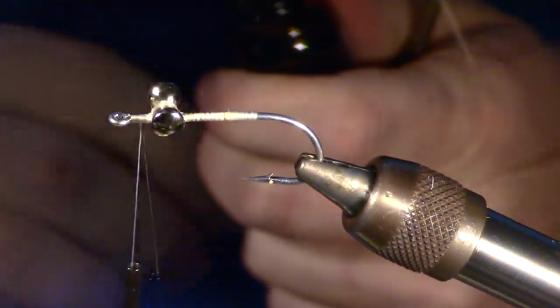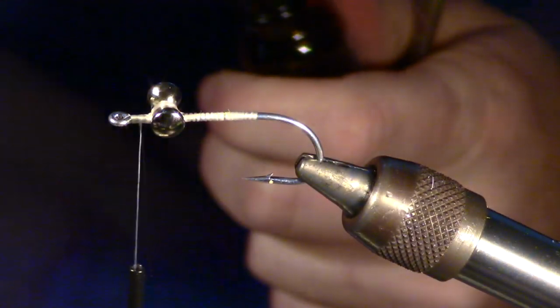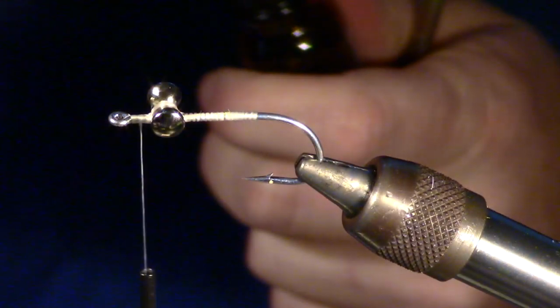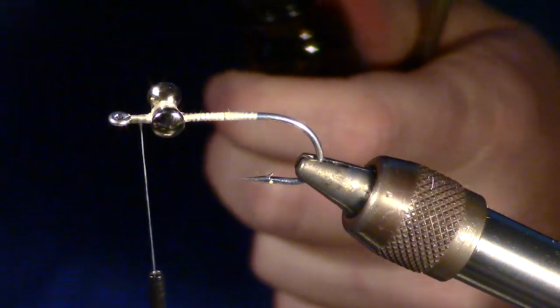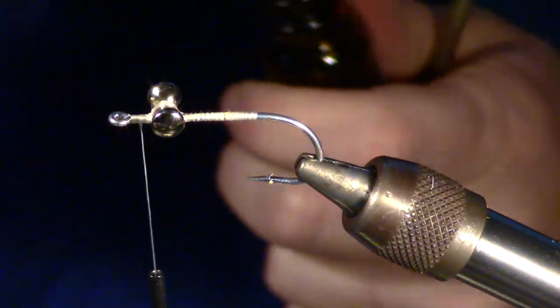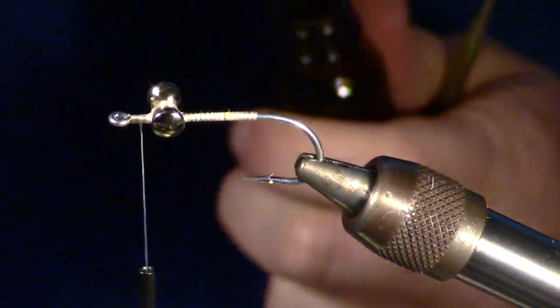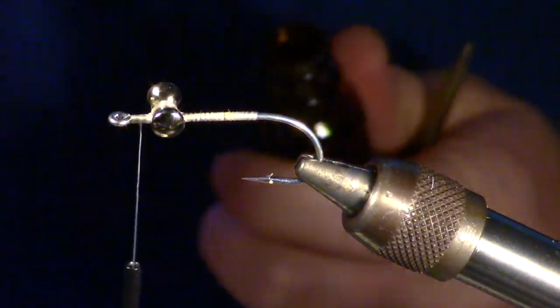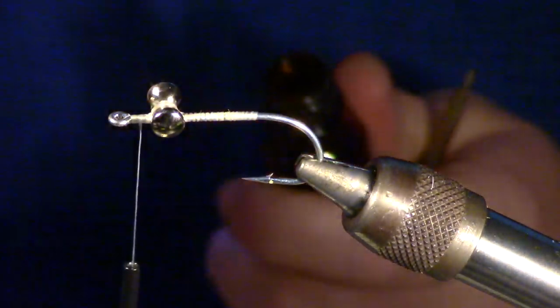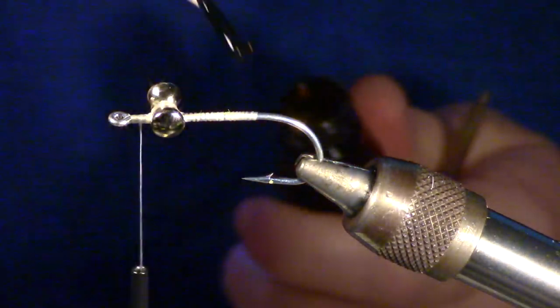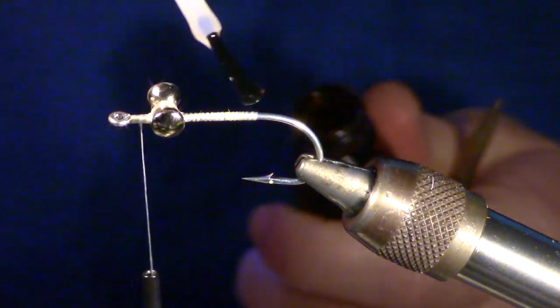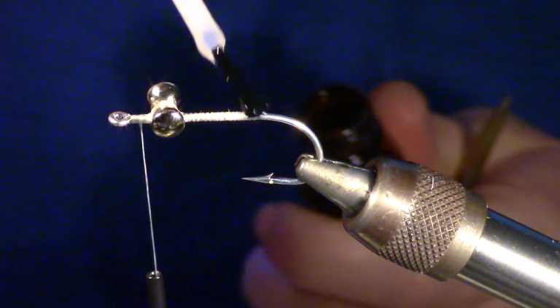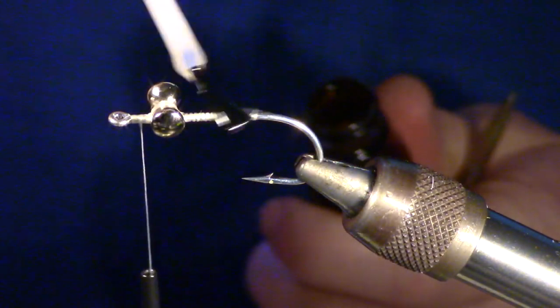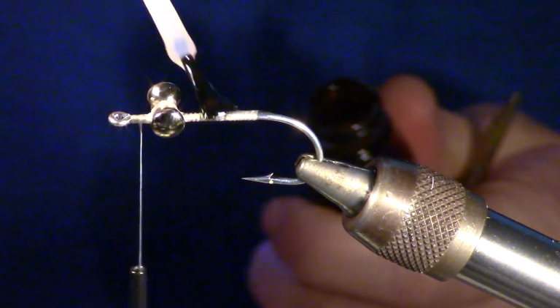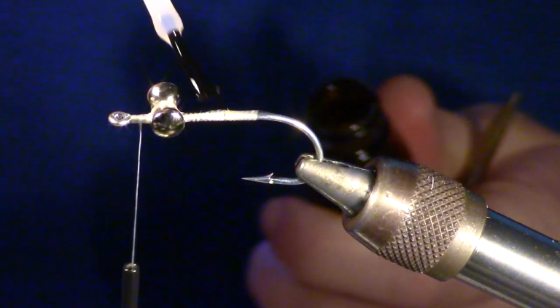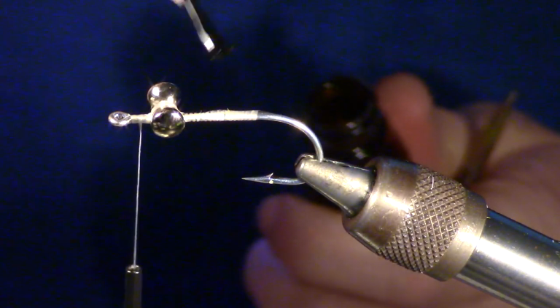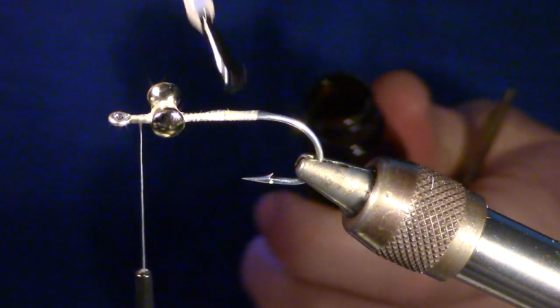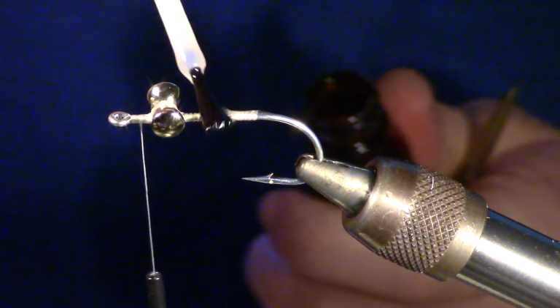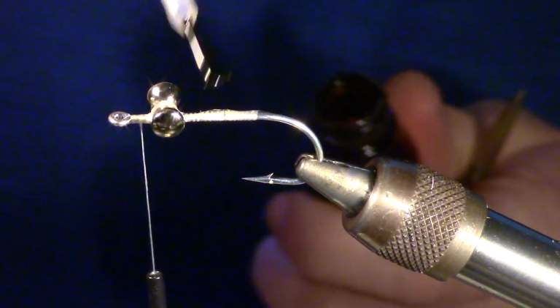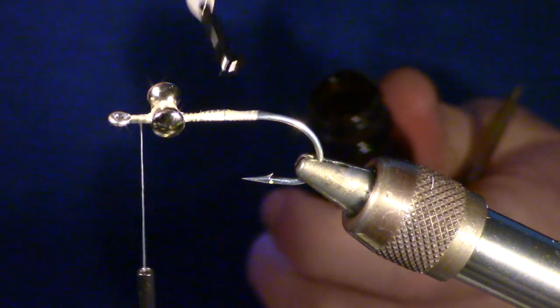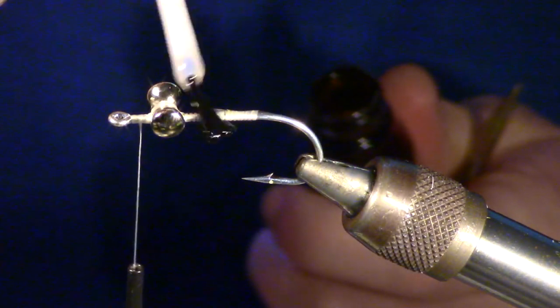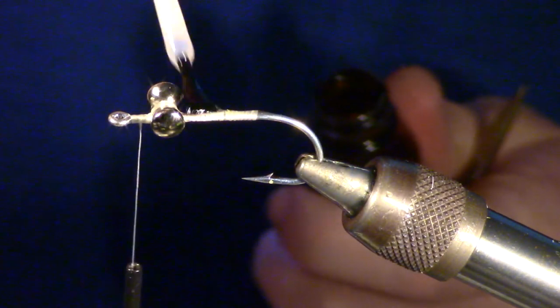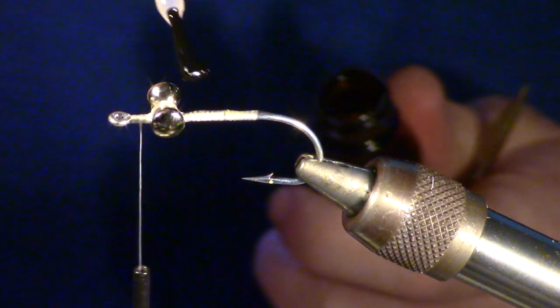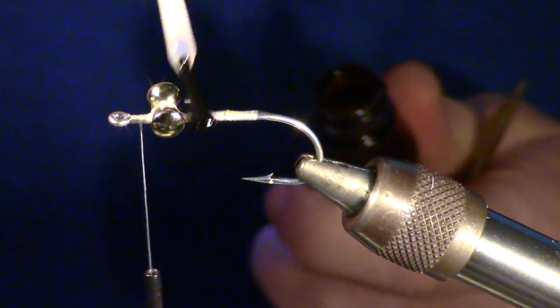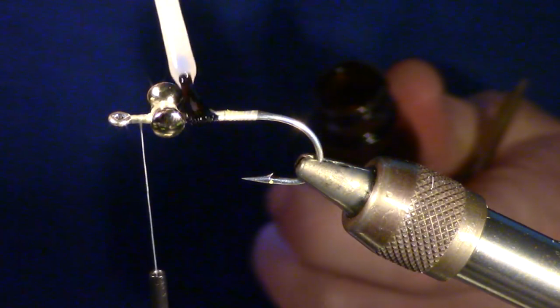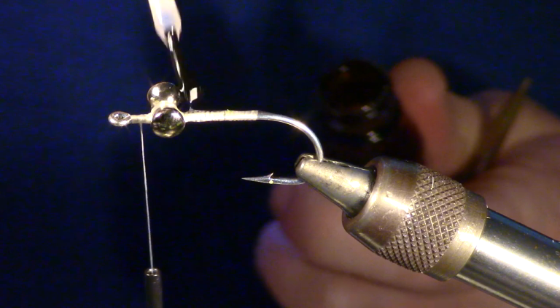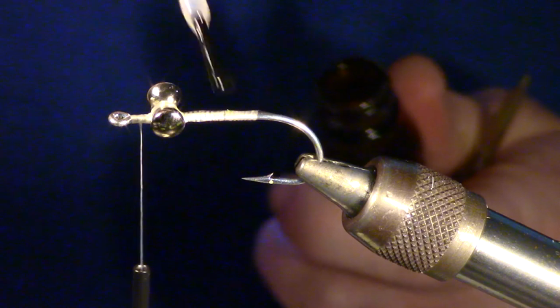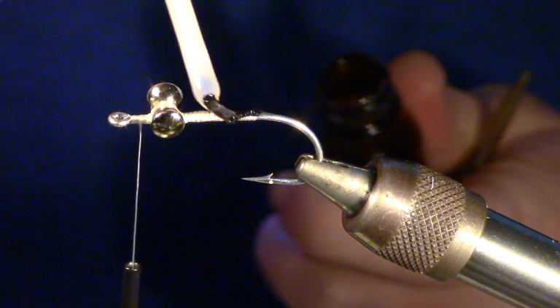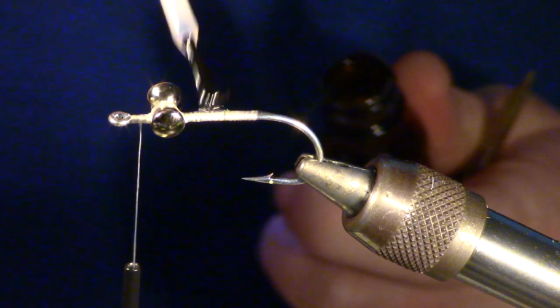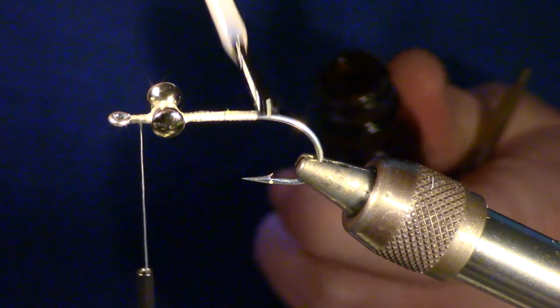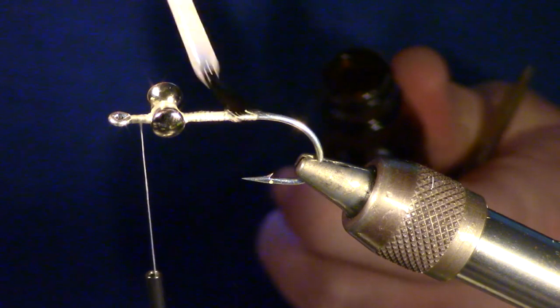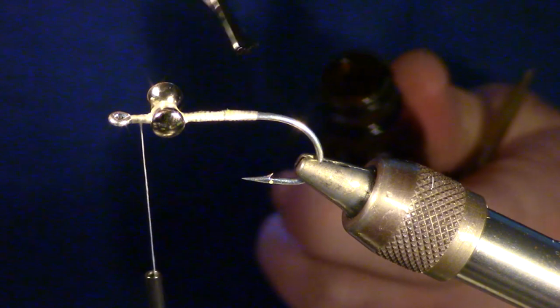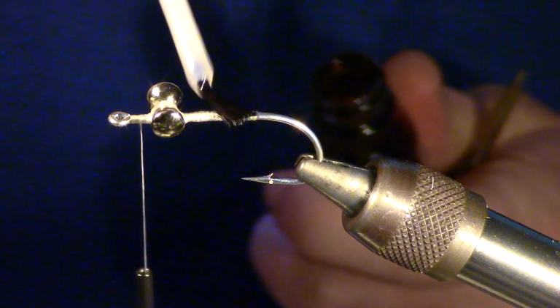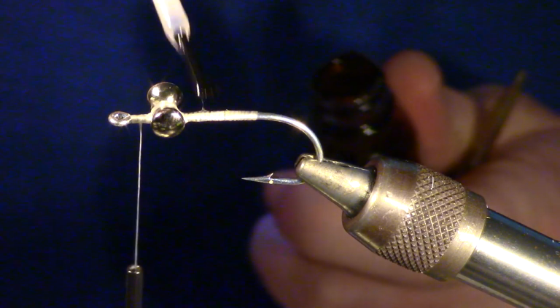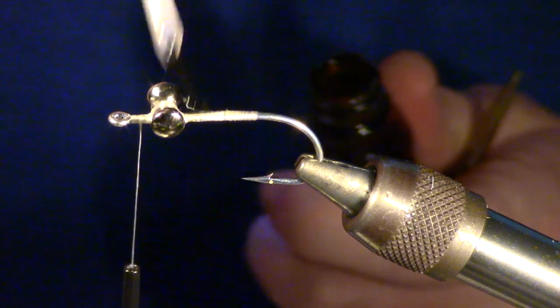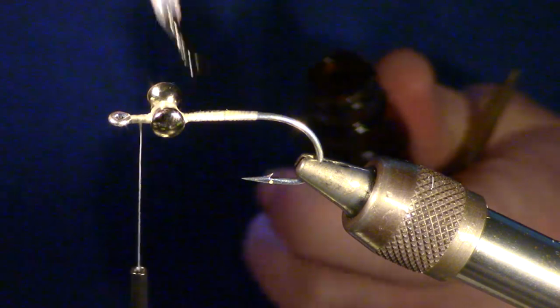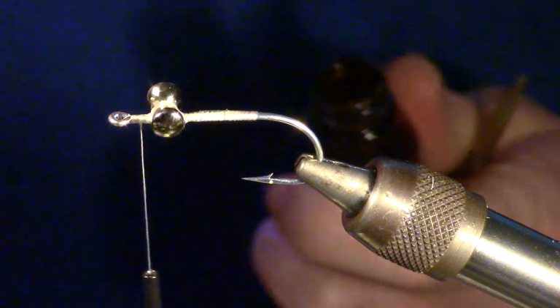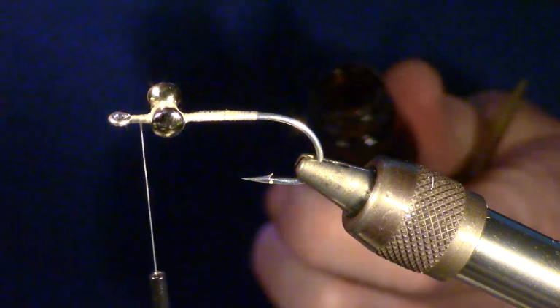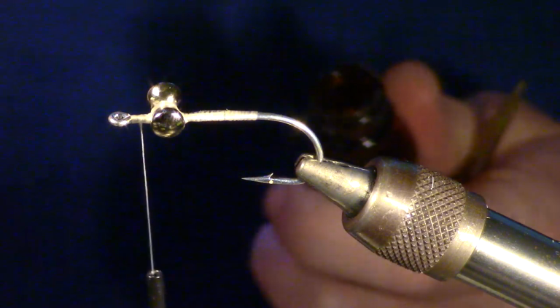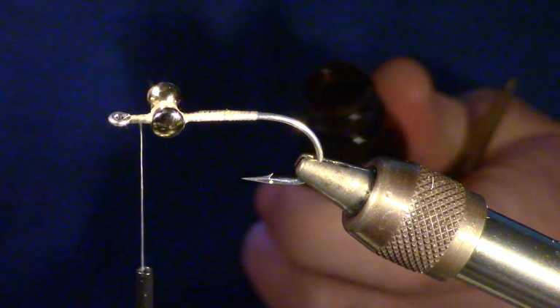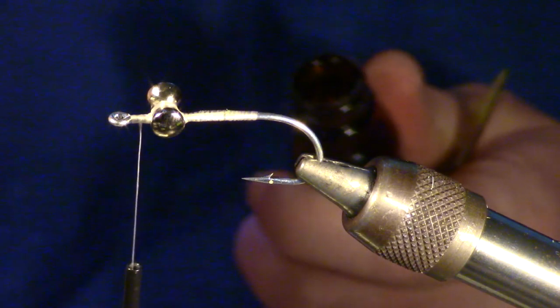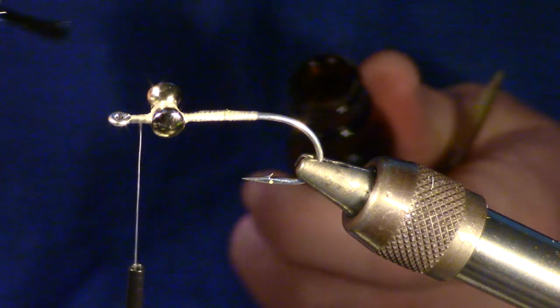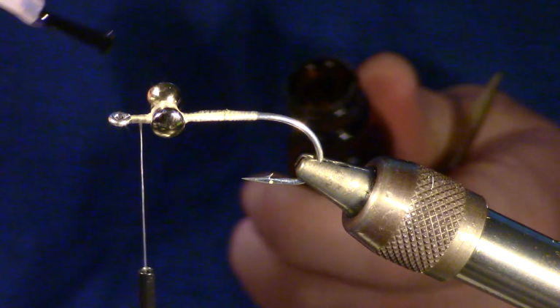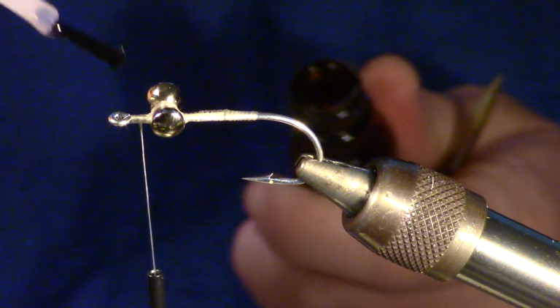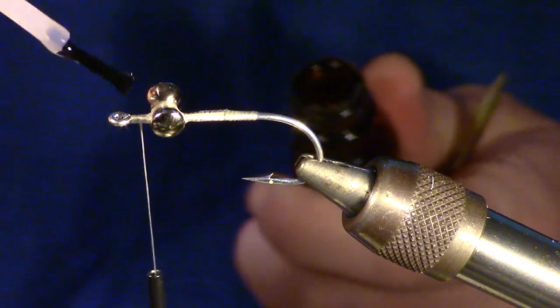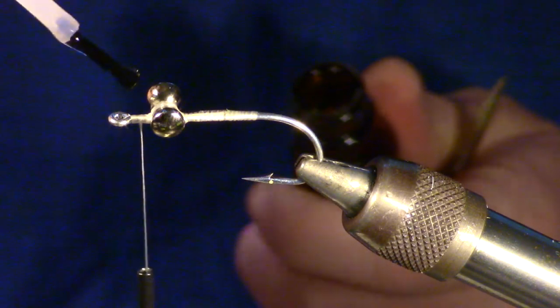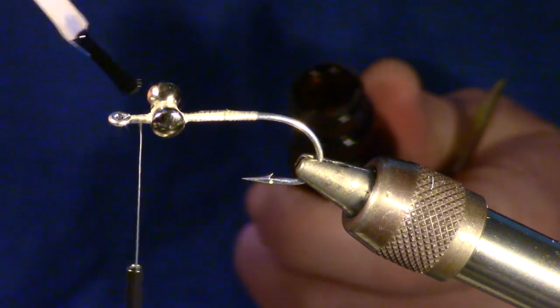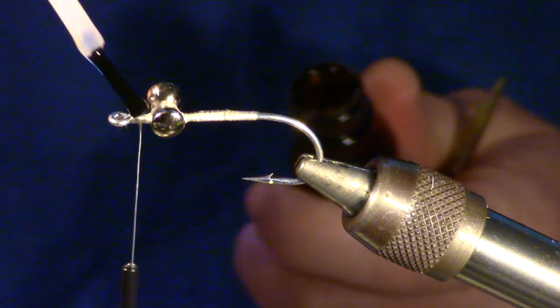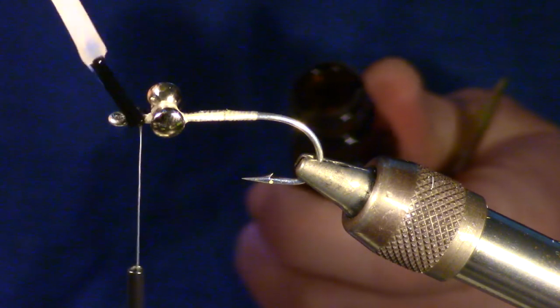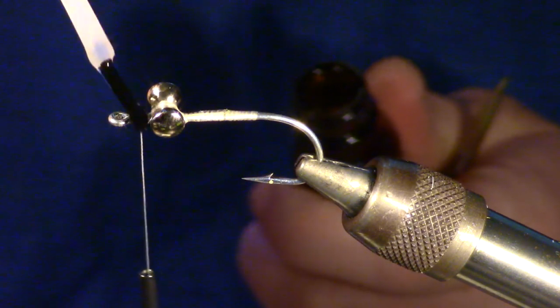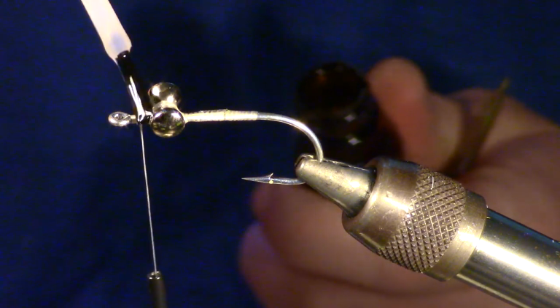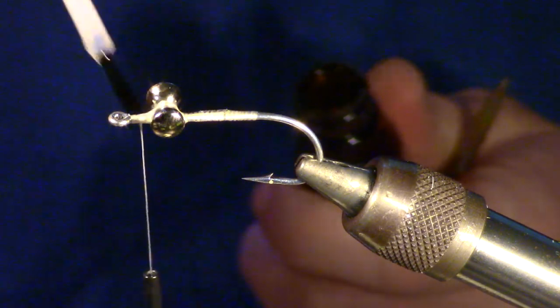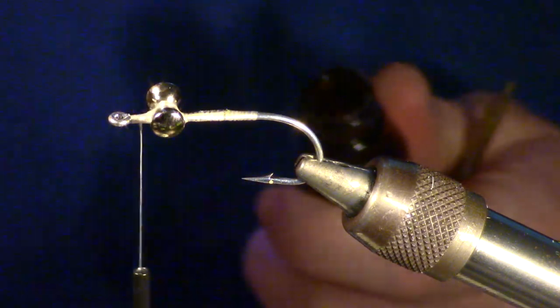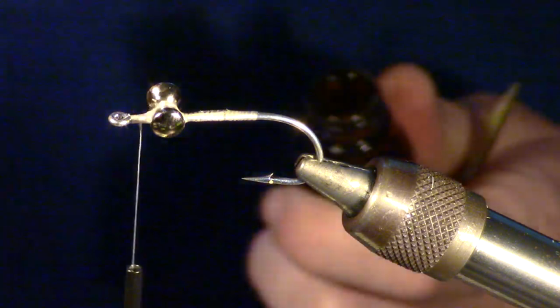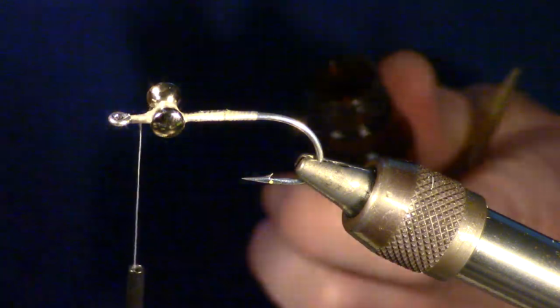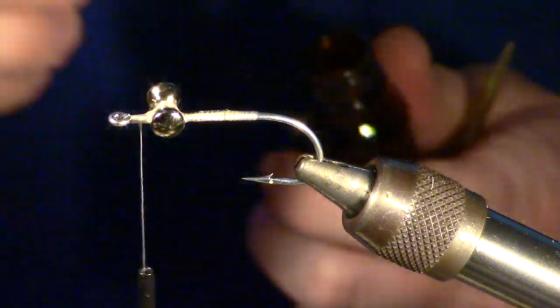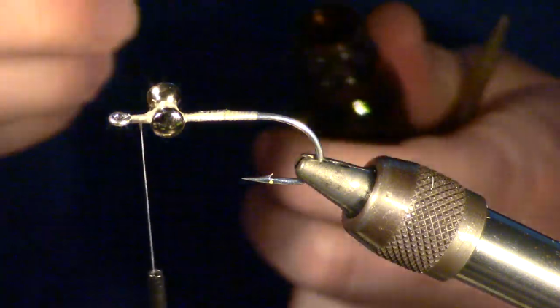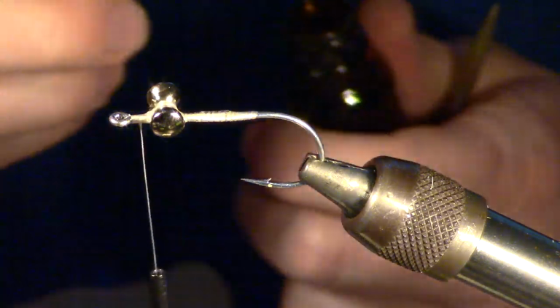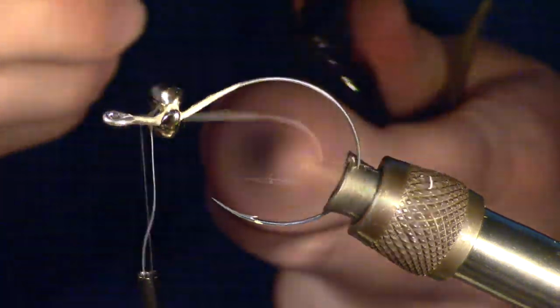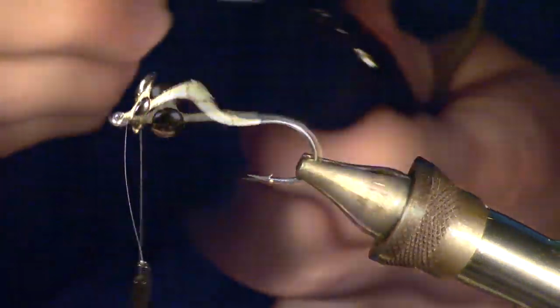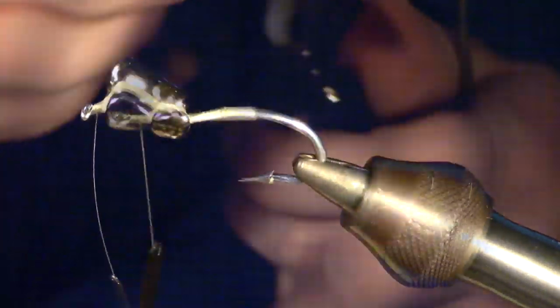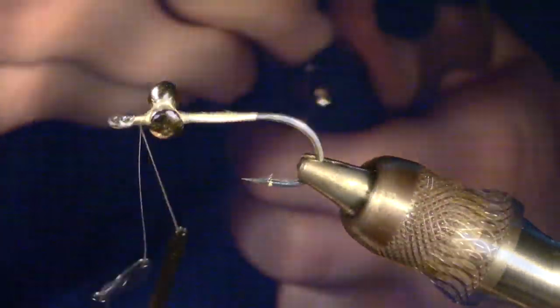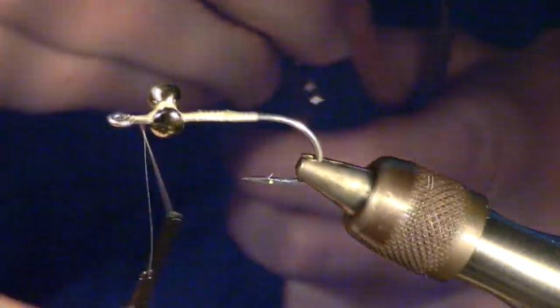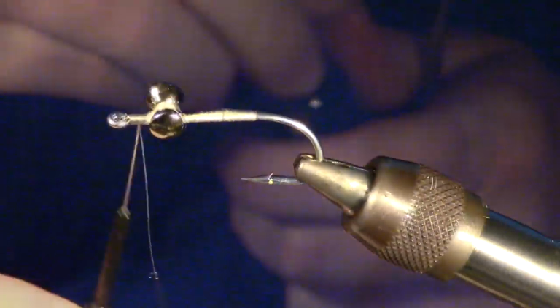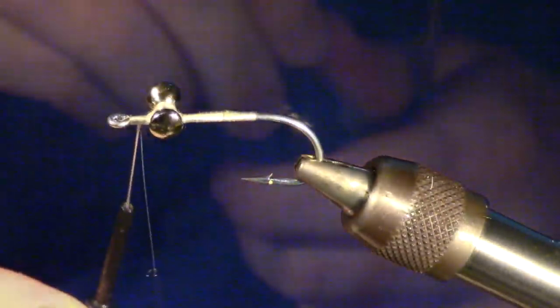If you're like me and you forgot your head cement, go ahead and add it now. Head cement is important to keep this fly durable.